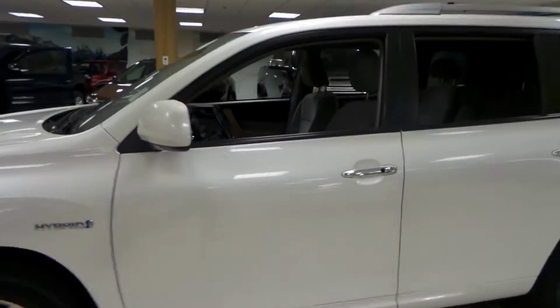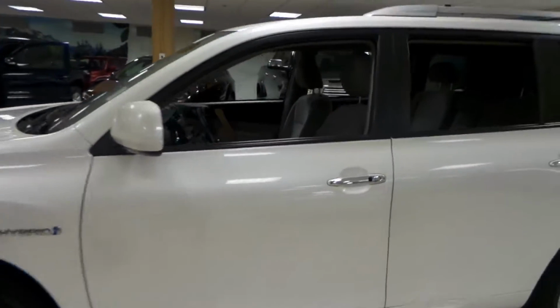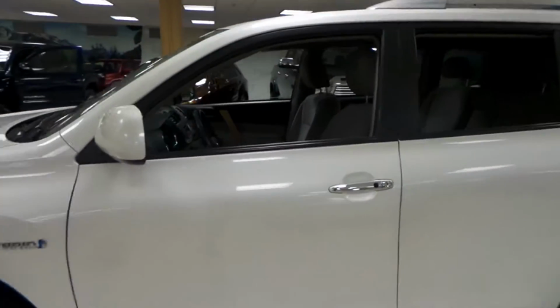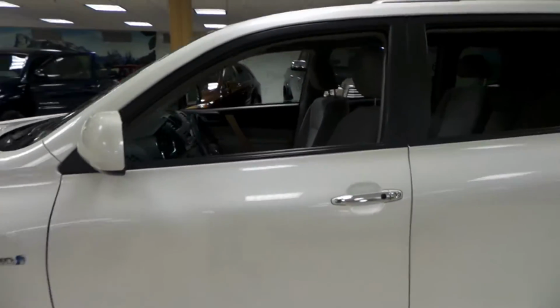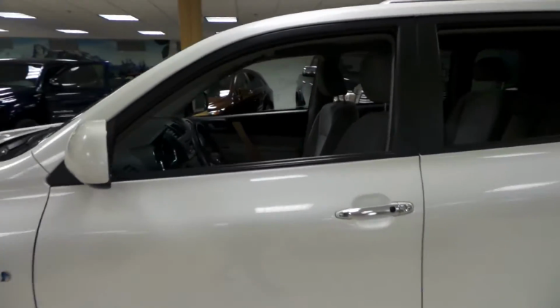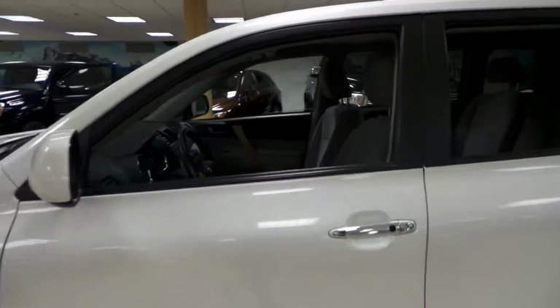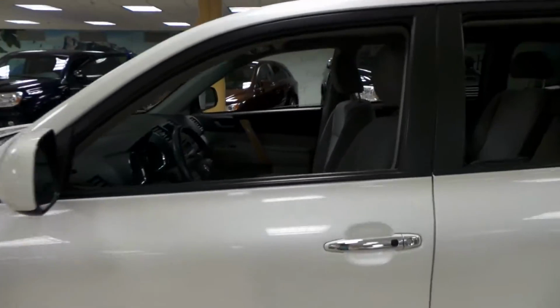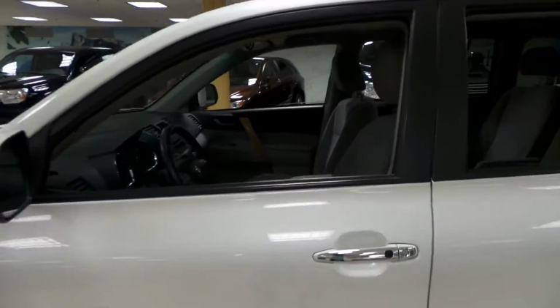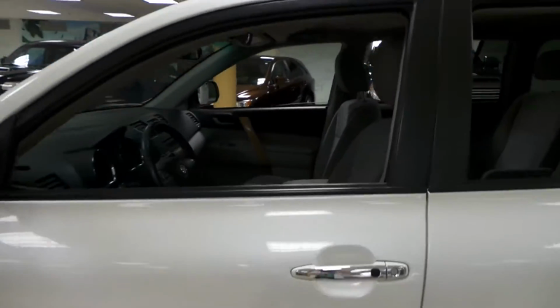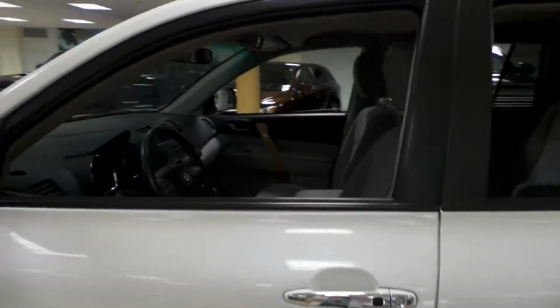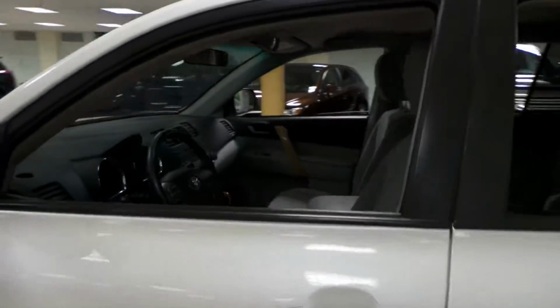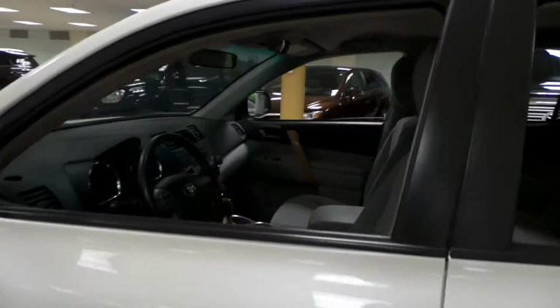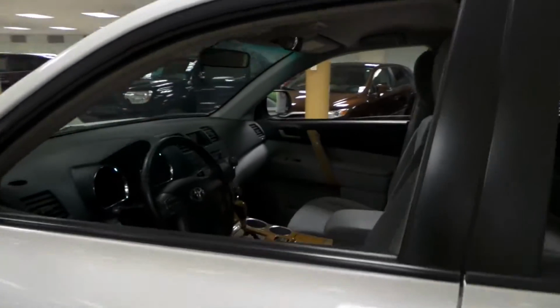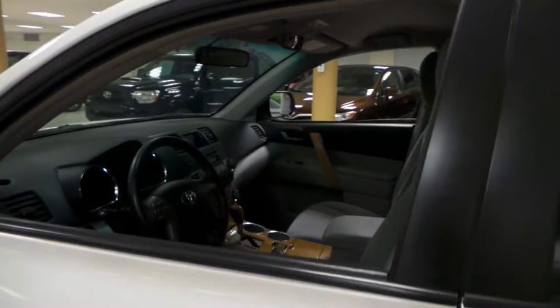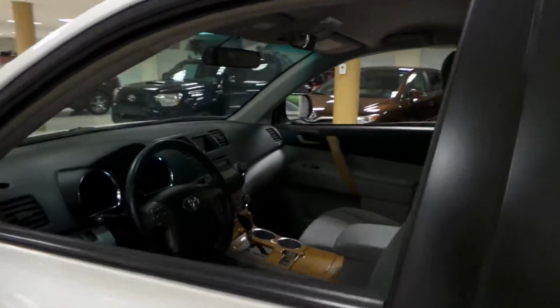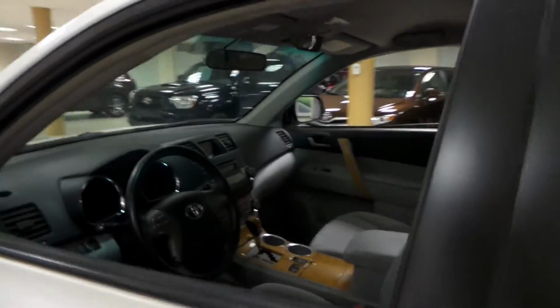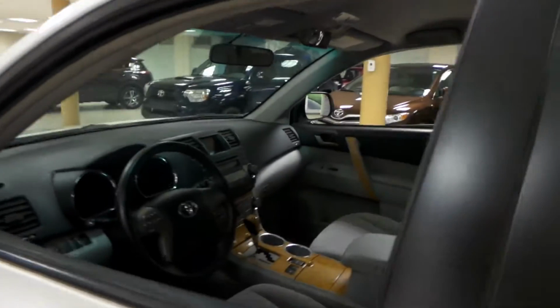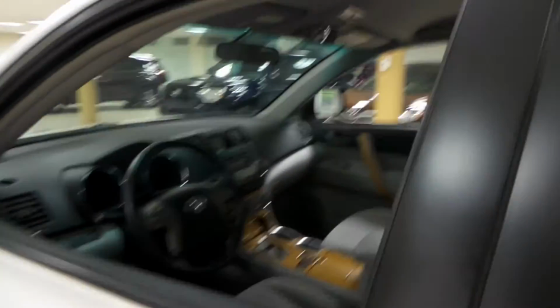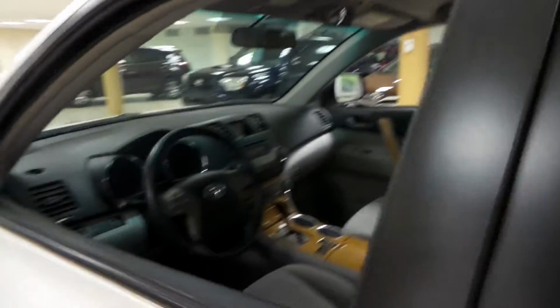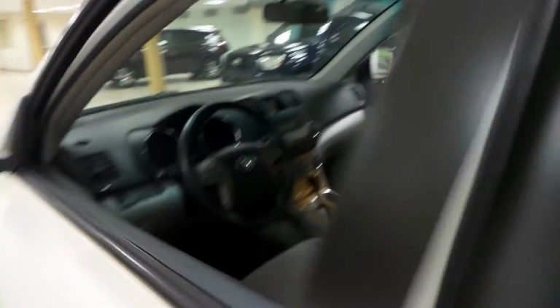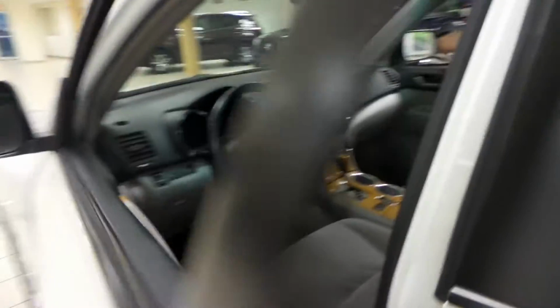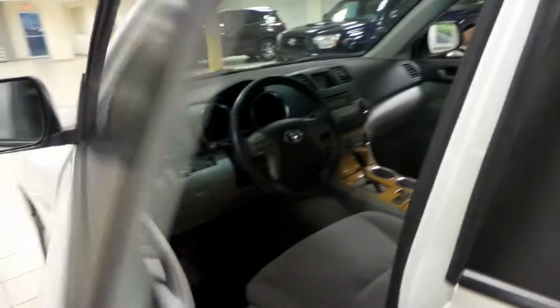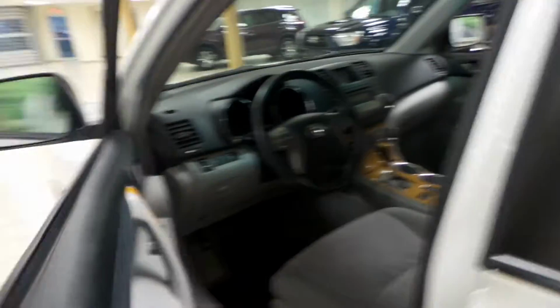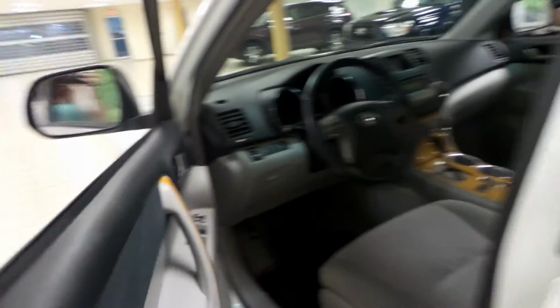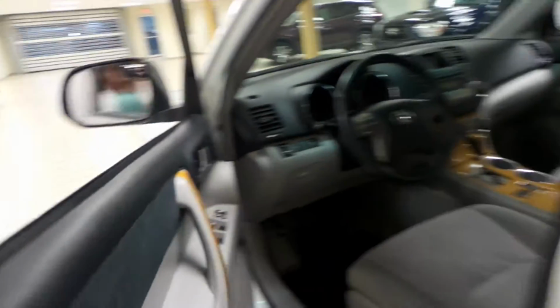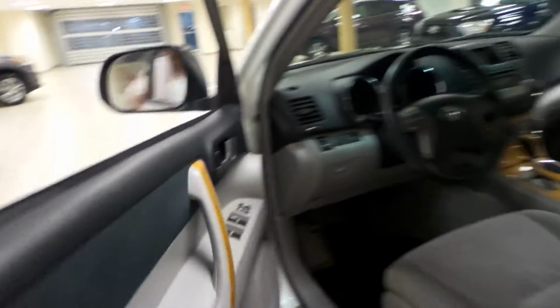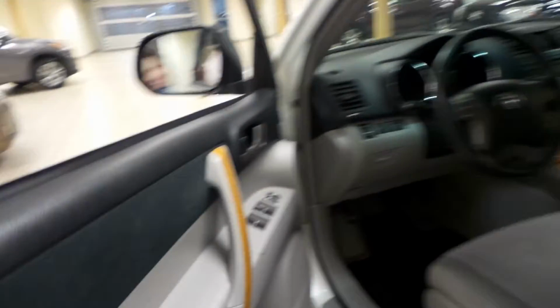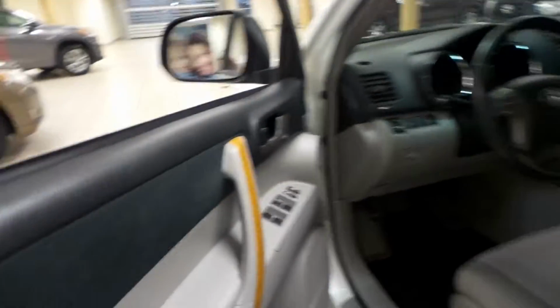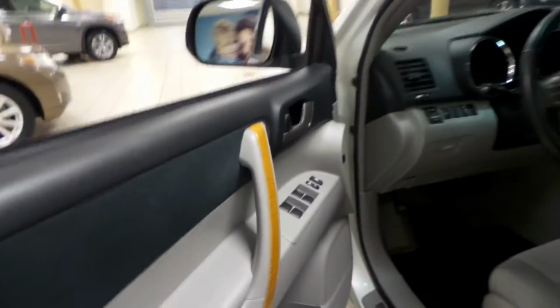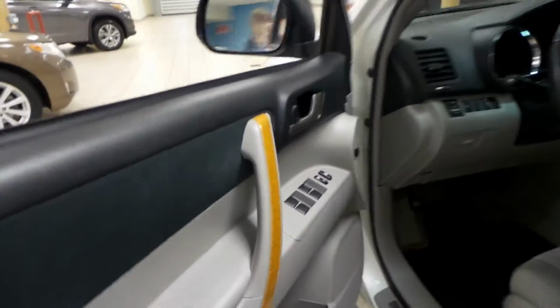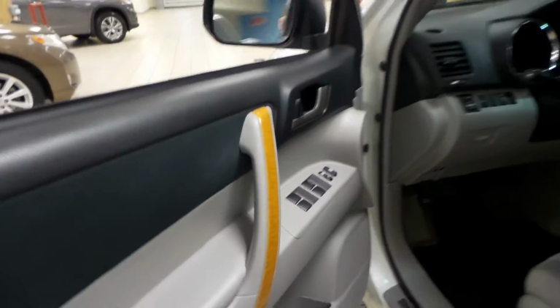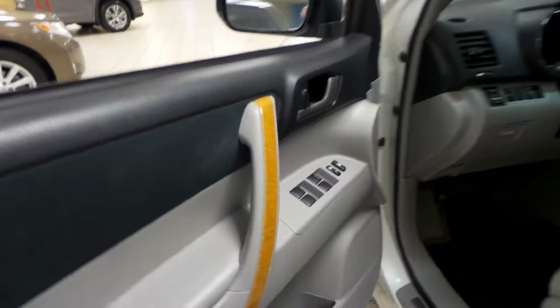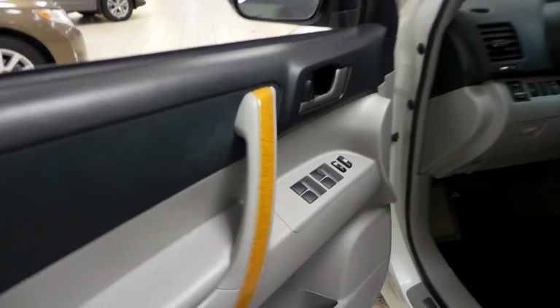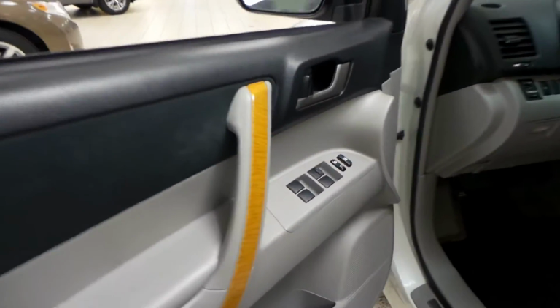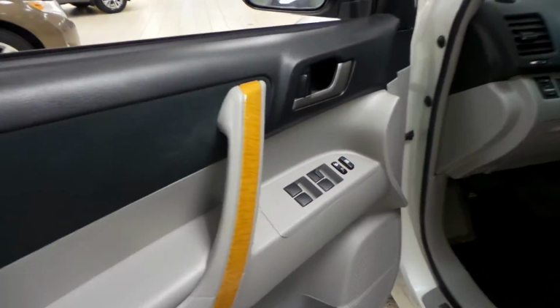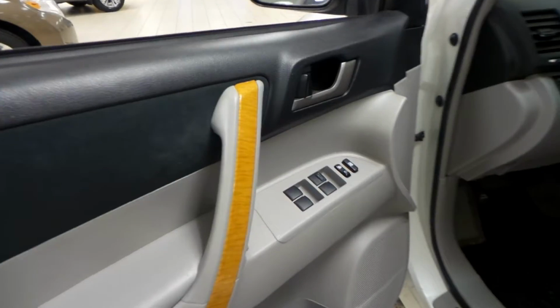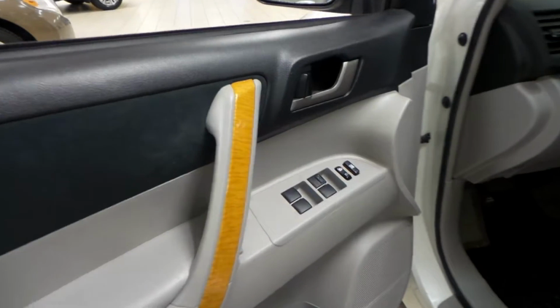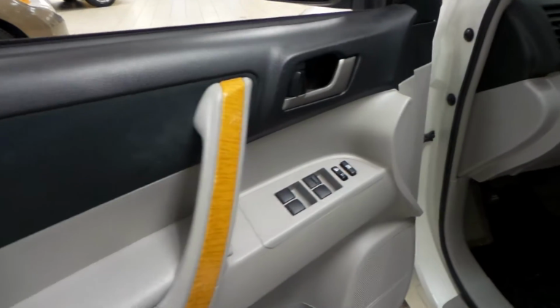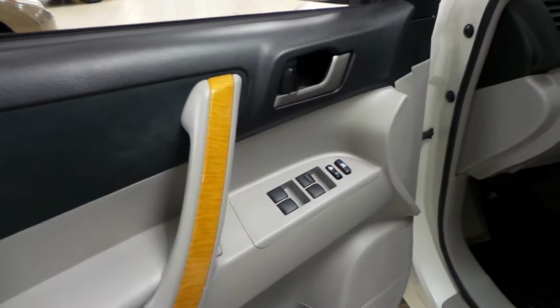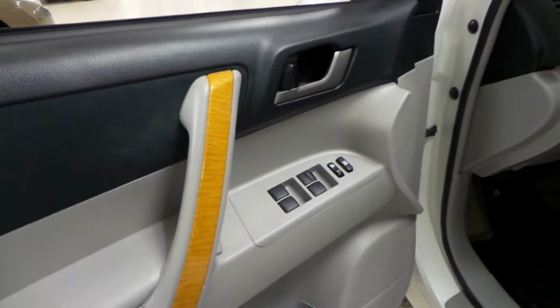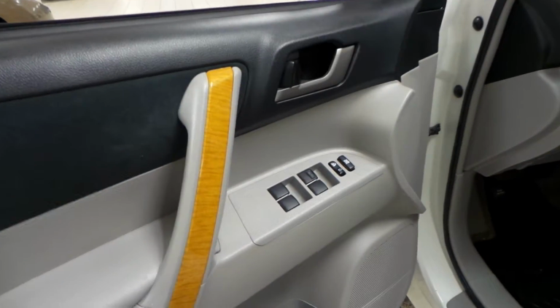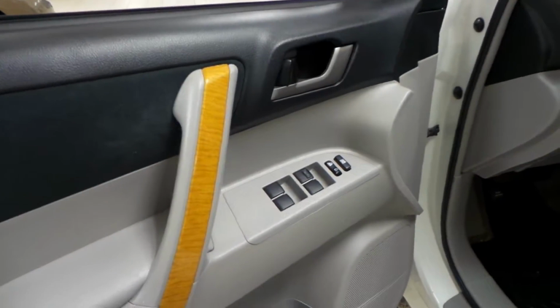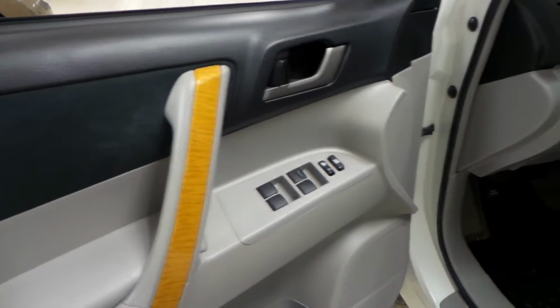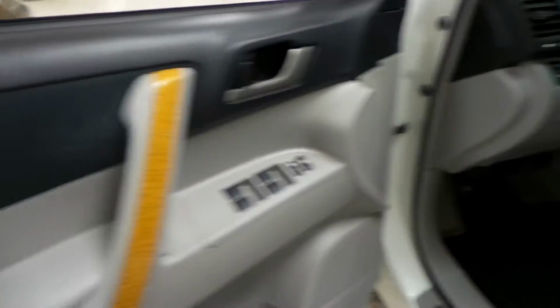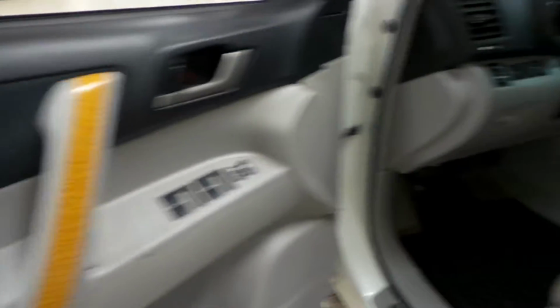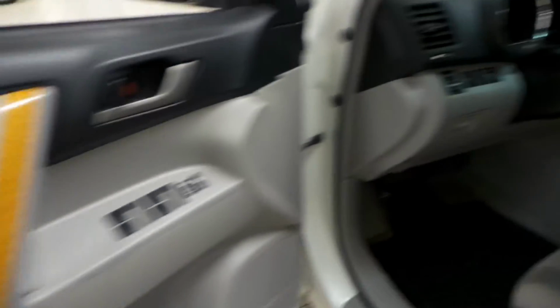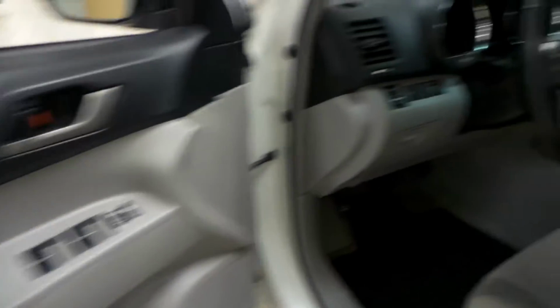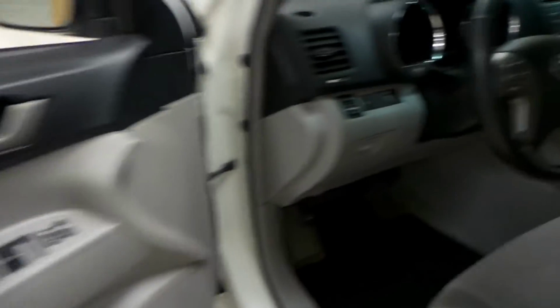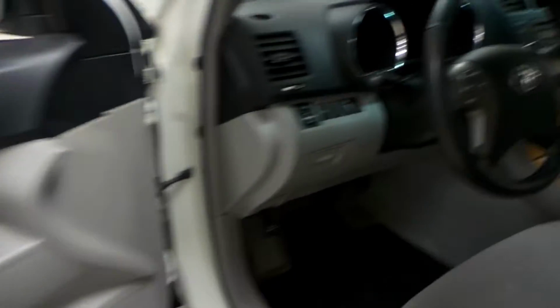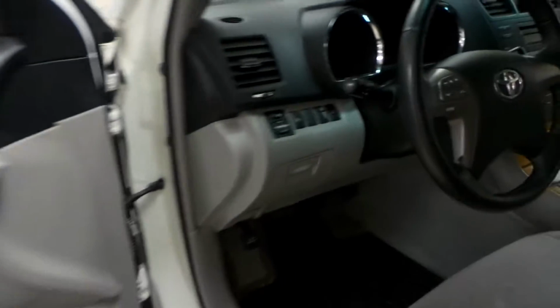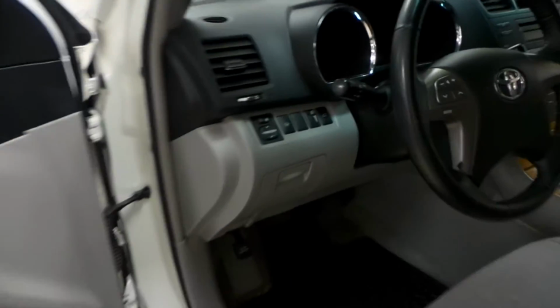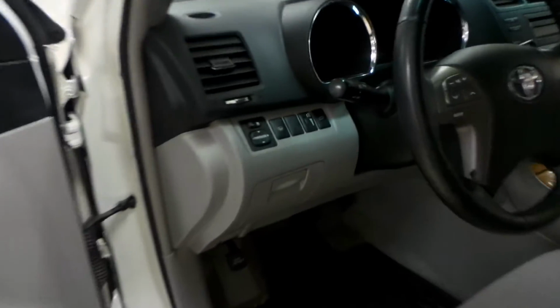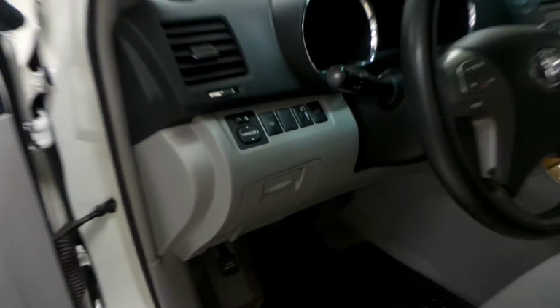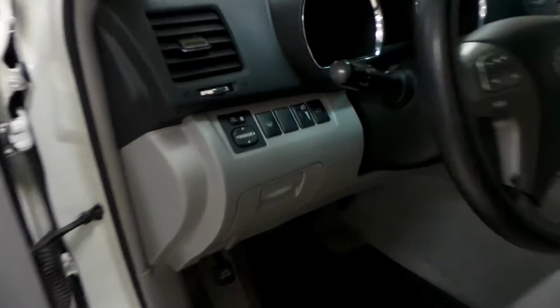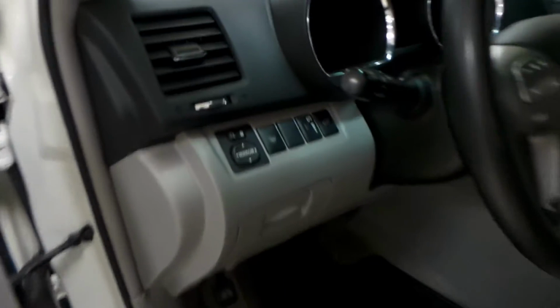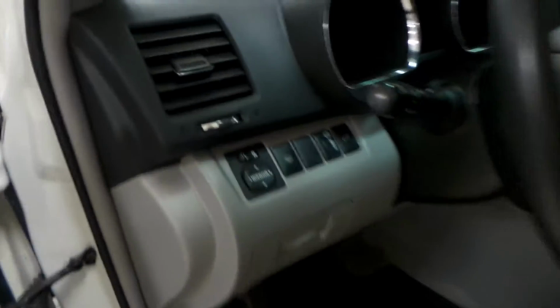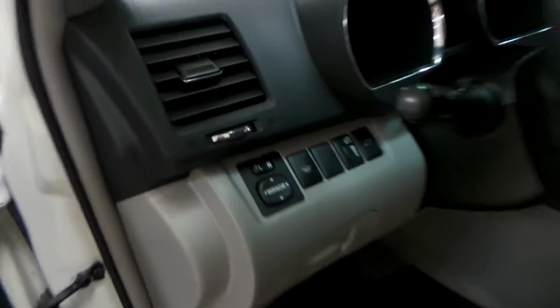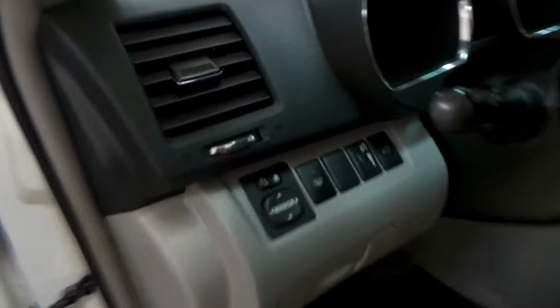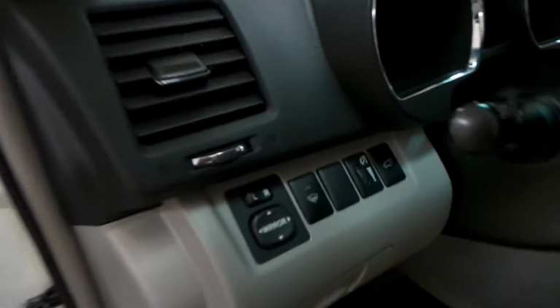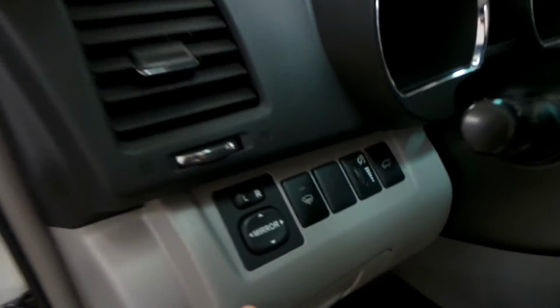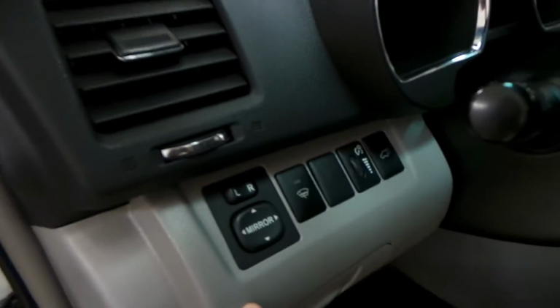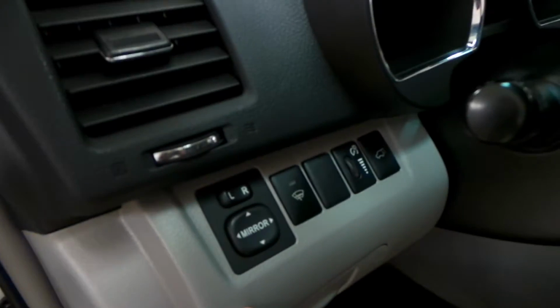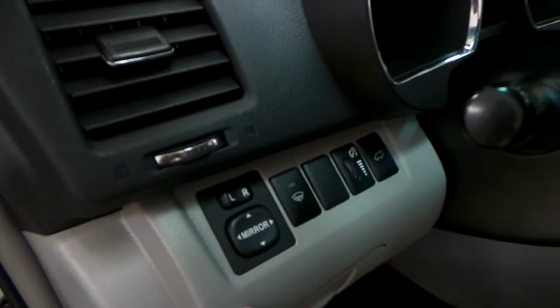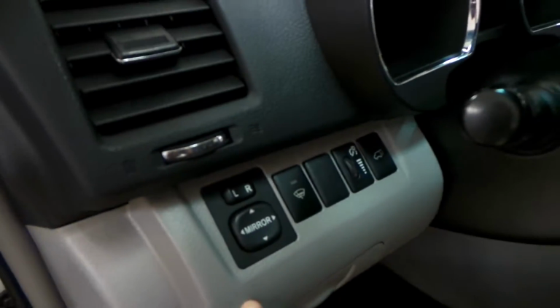We'll check out the interior first. Power windows, power locks, as well as your side mirror controls located here.